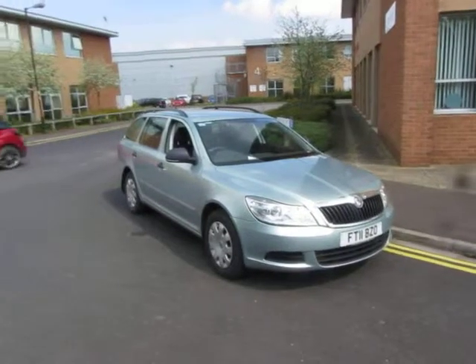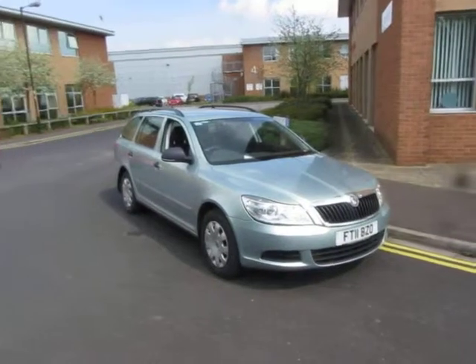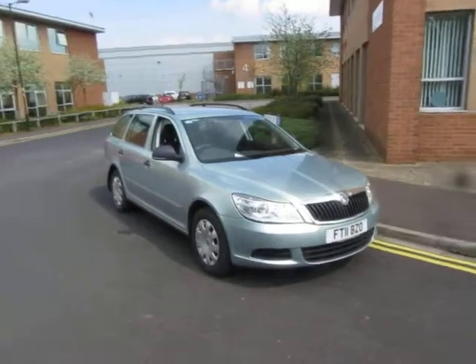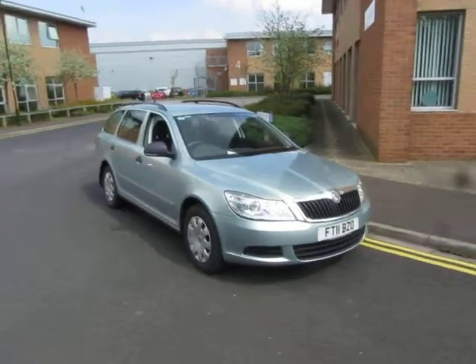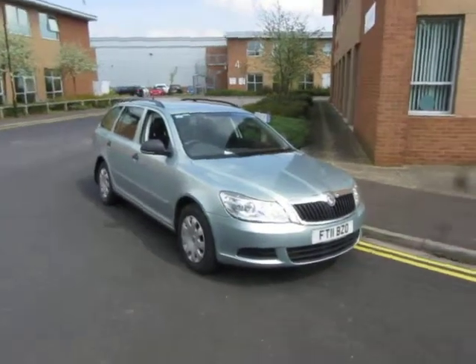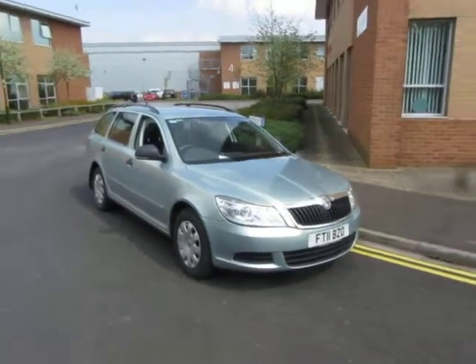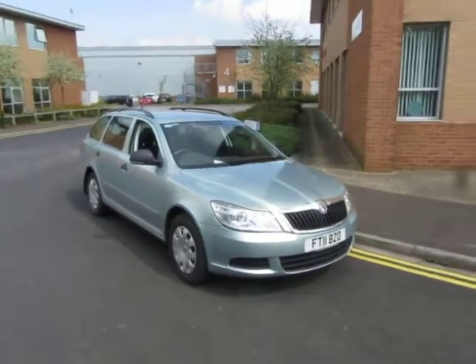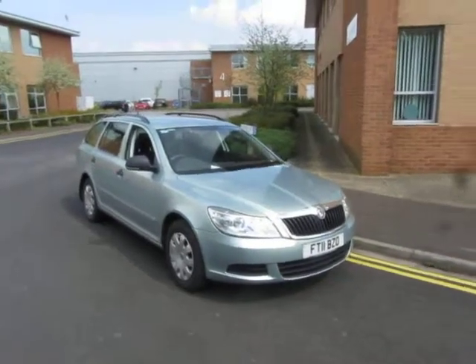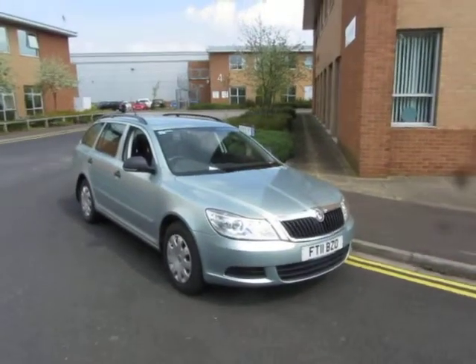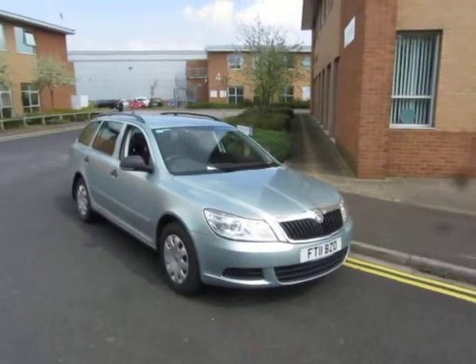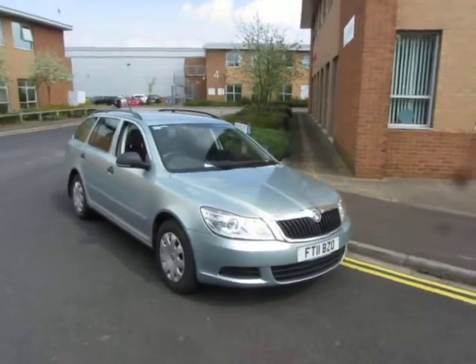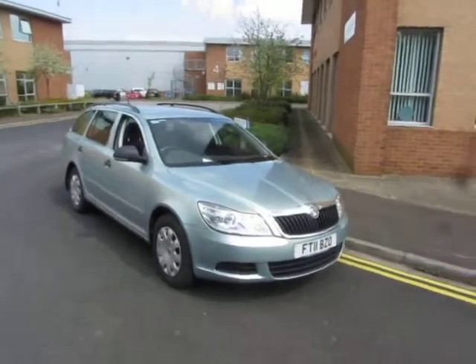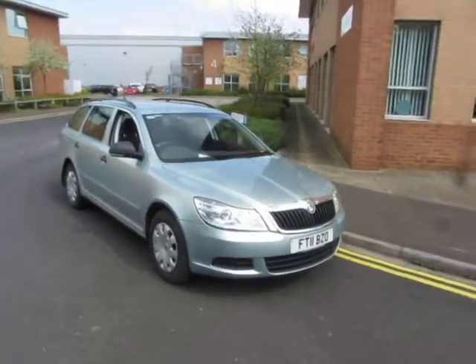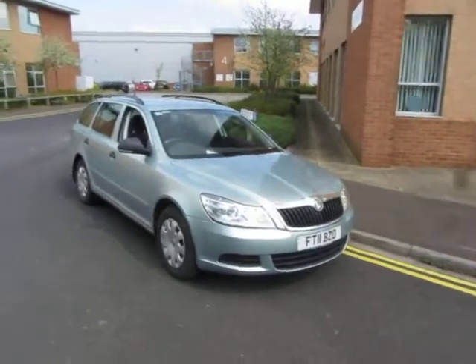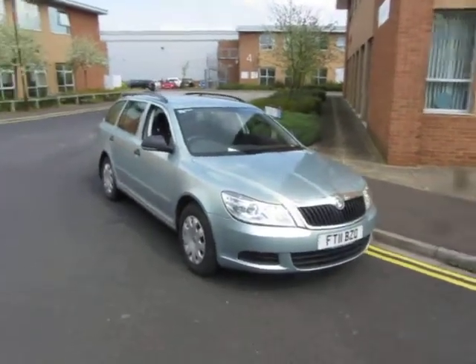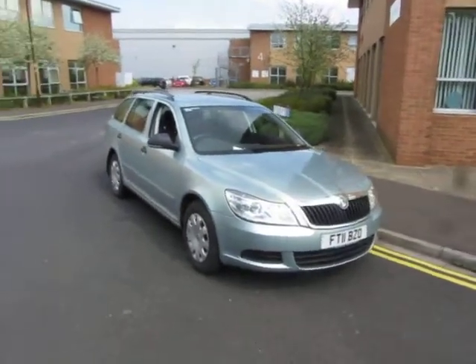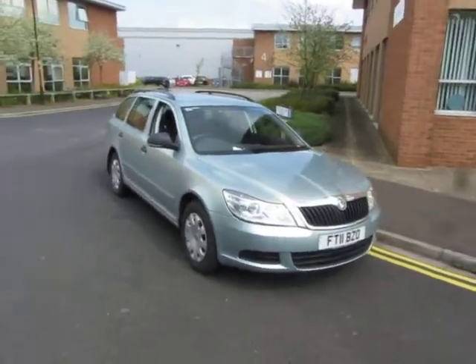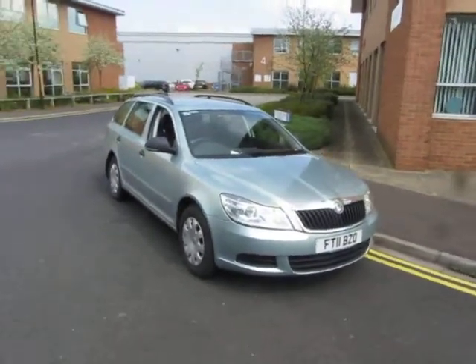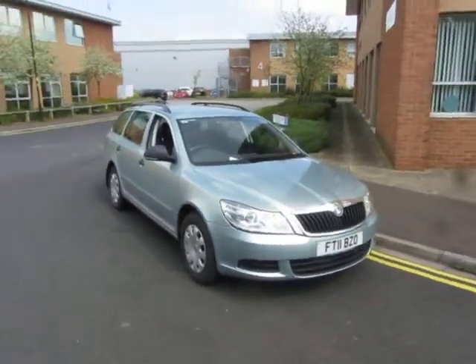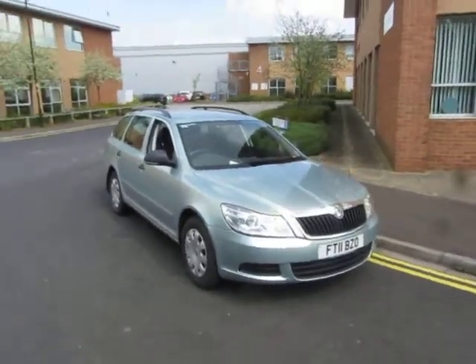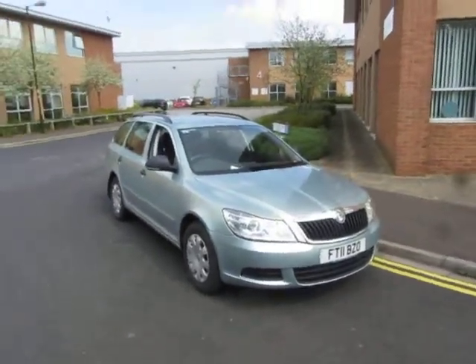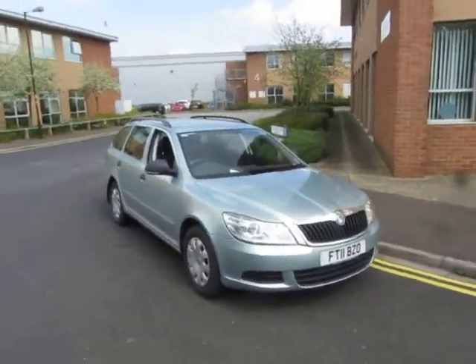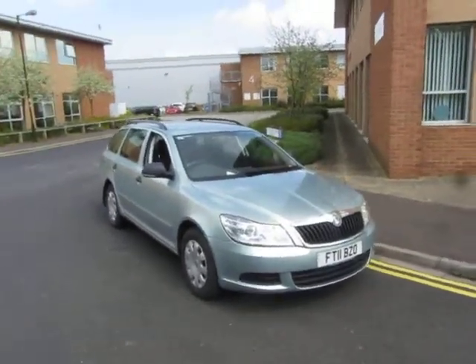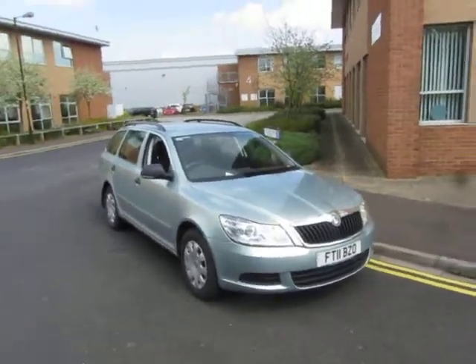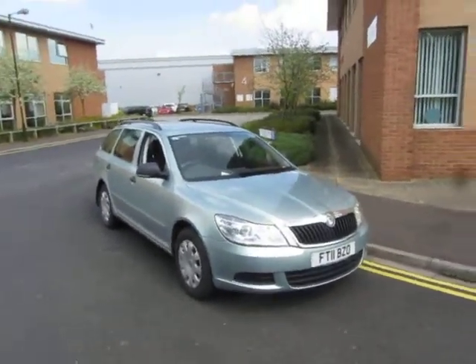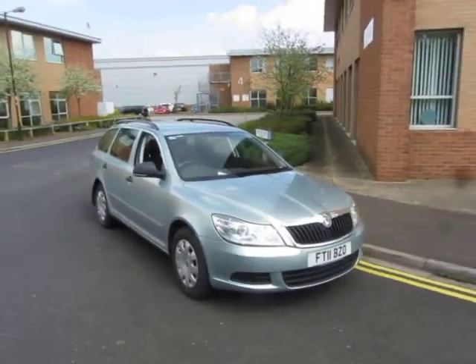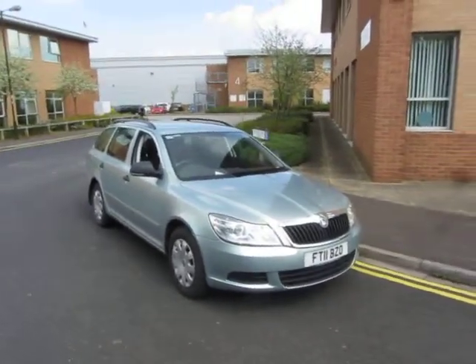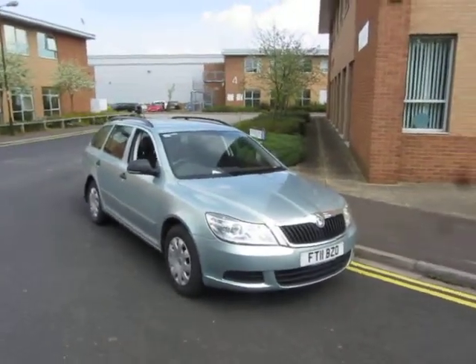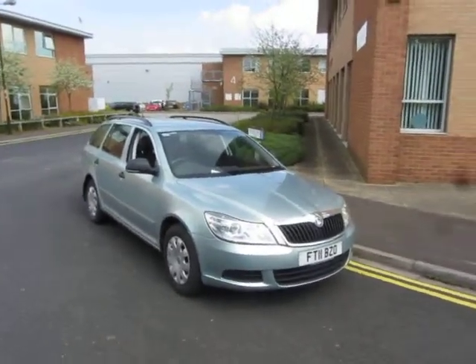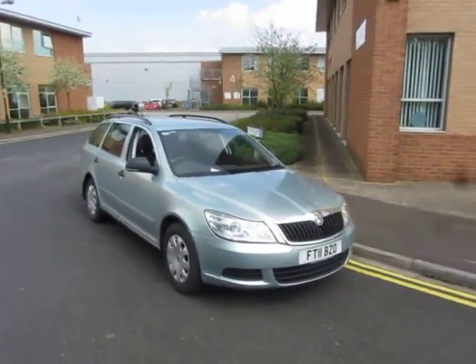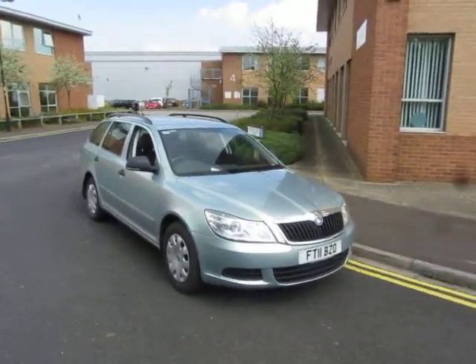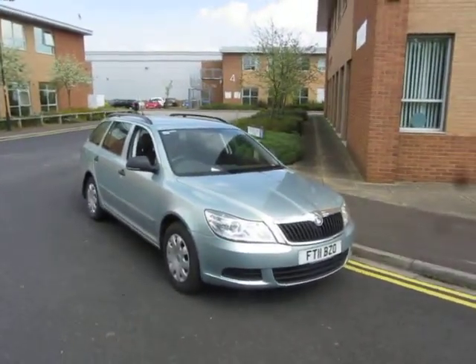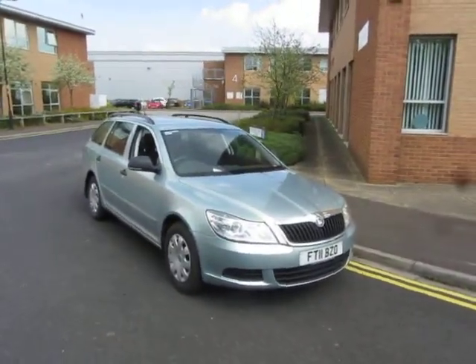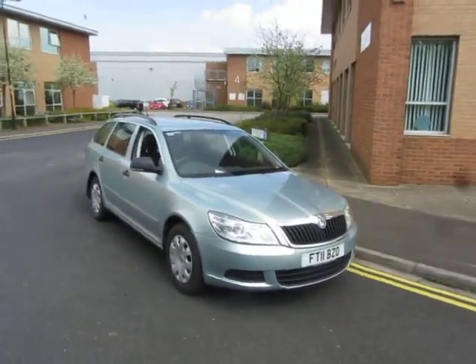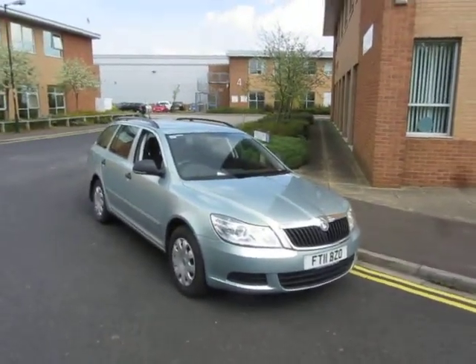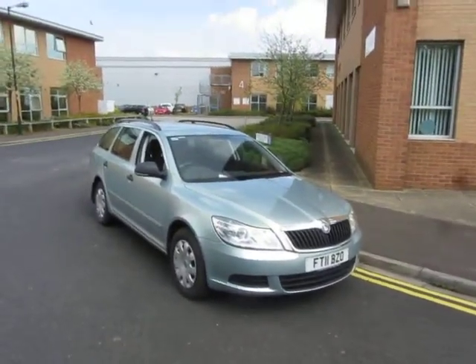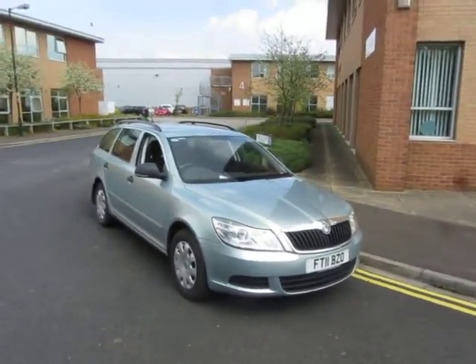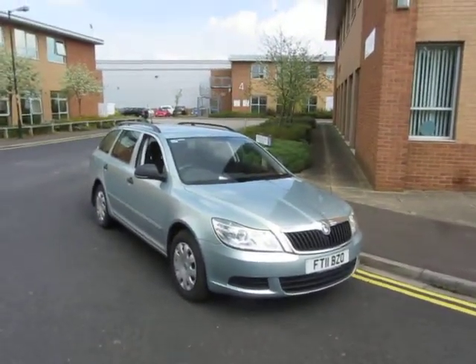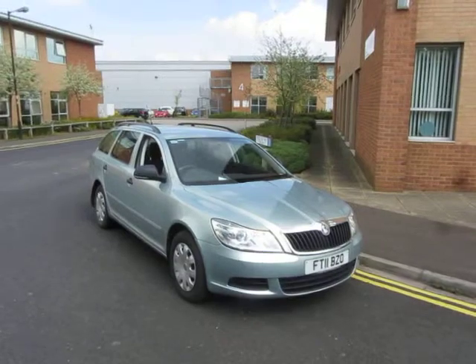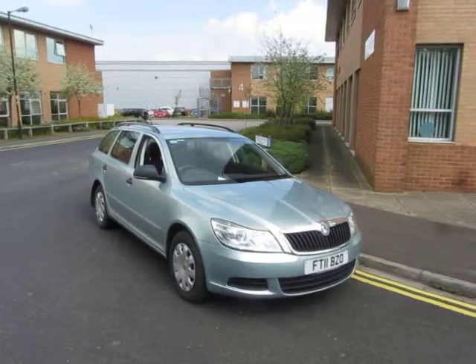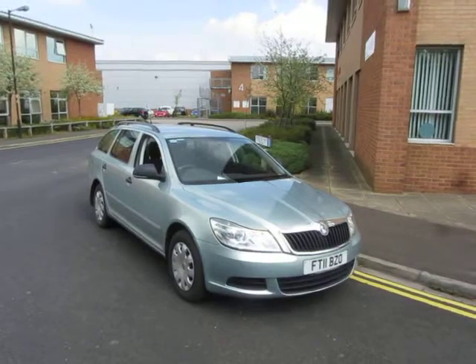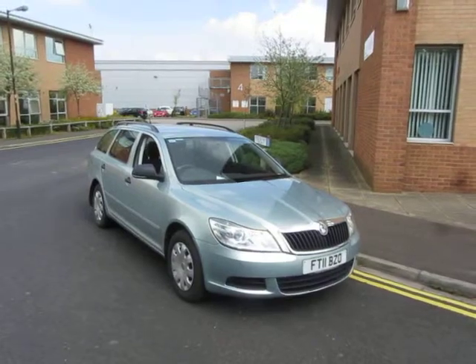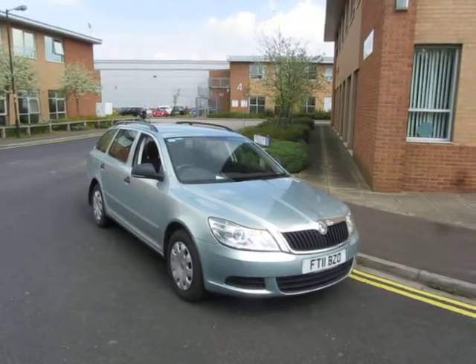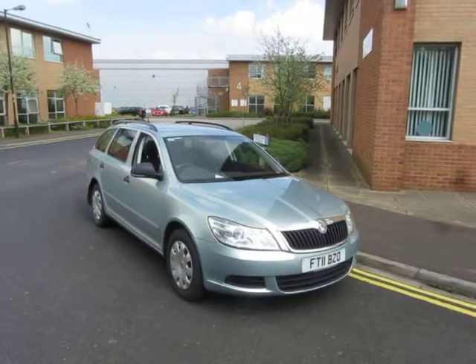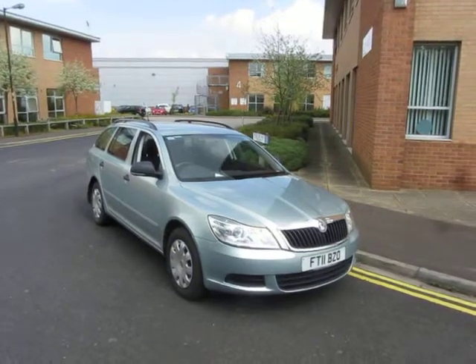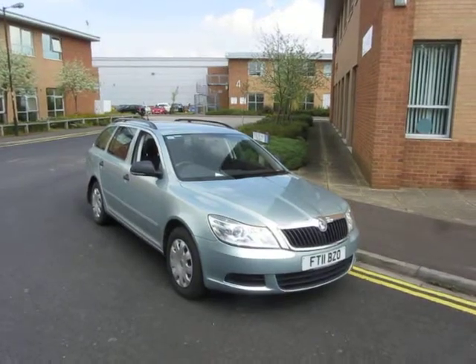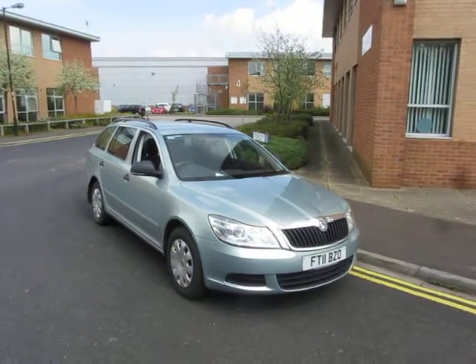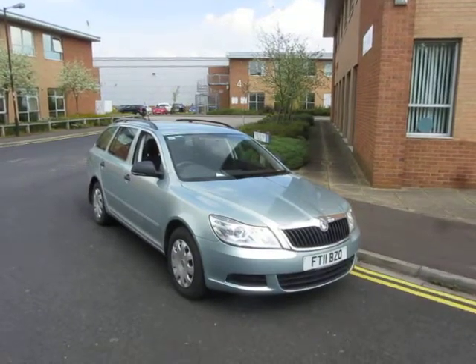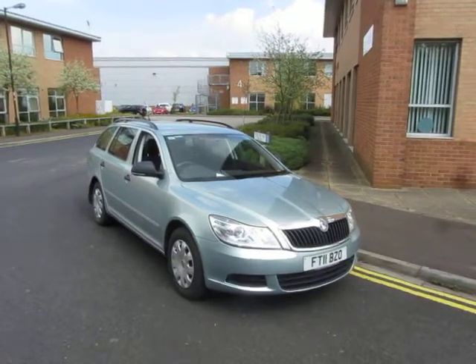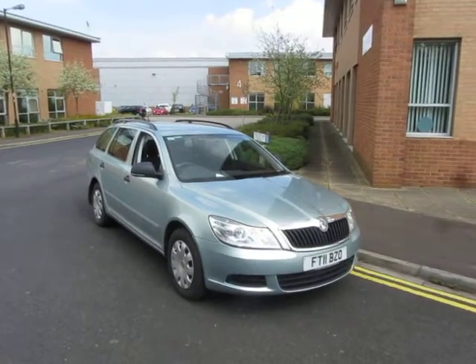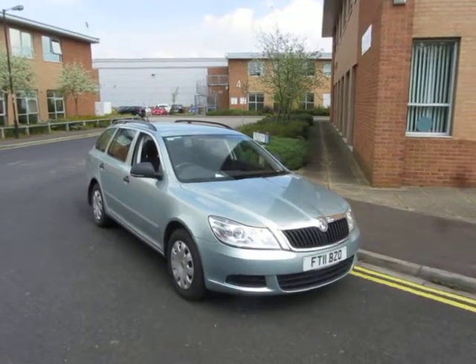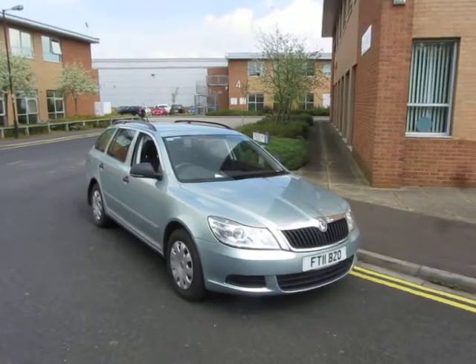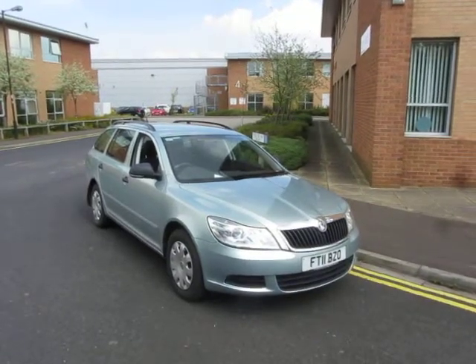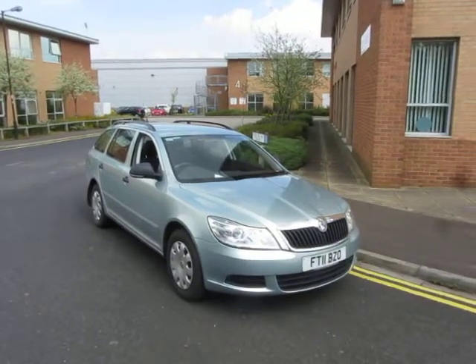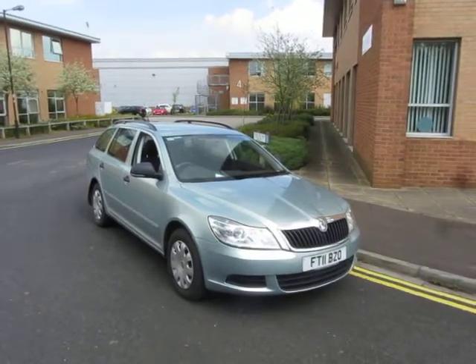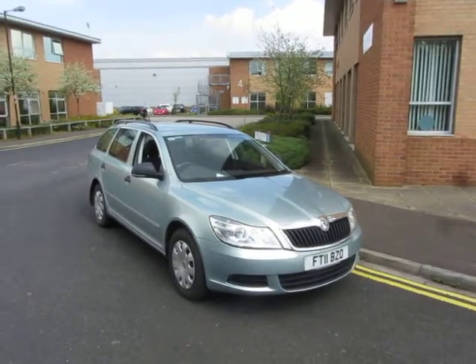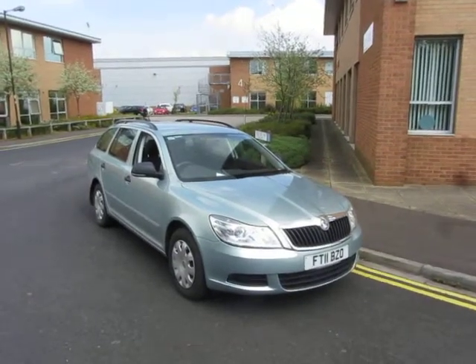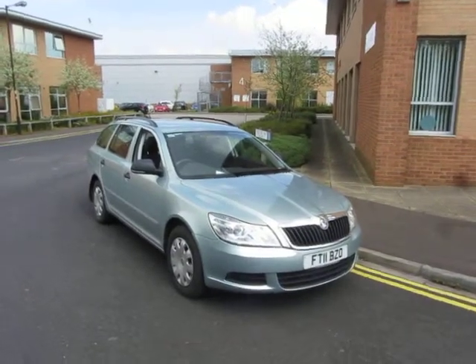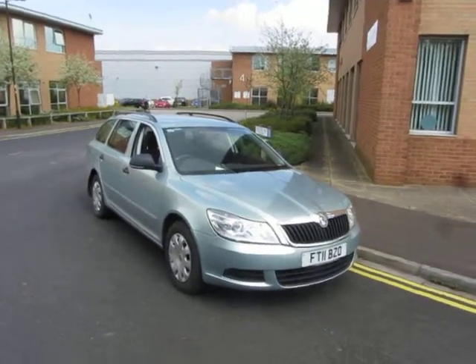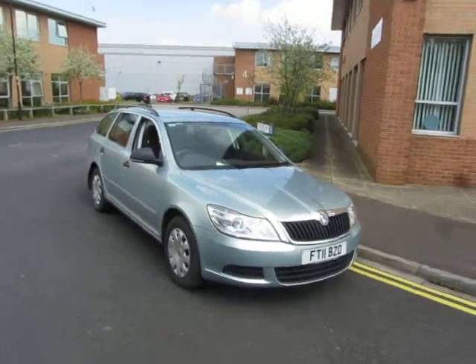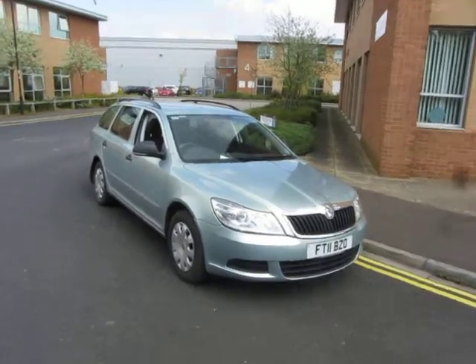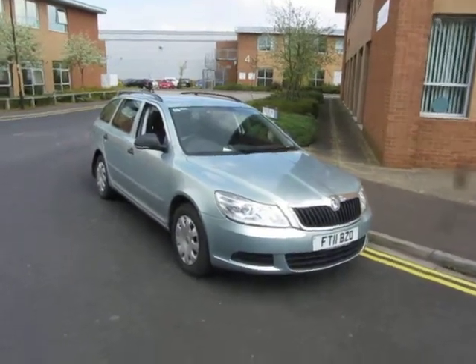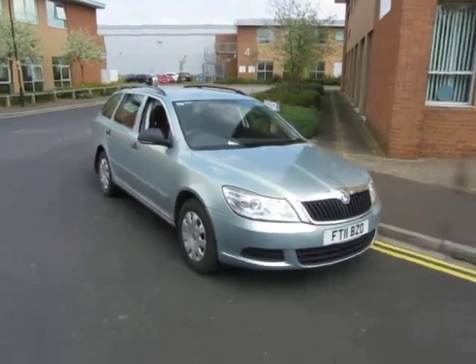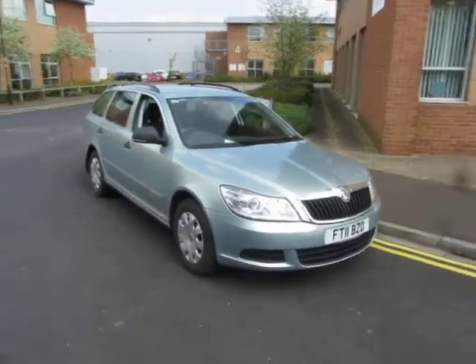Hello, this is John Payne from Mercedes-Benz York, looking at a Skoda Octavia TSI on an 11 plate. Let me show you around.